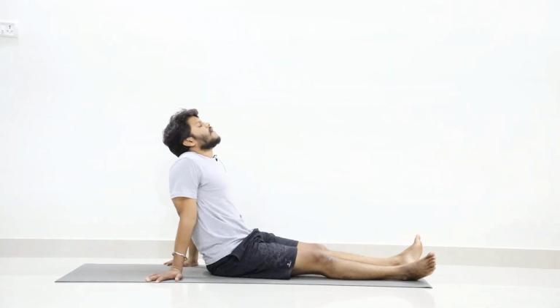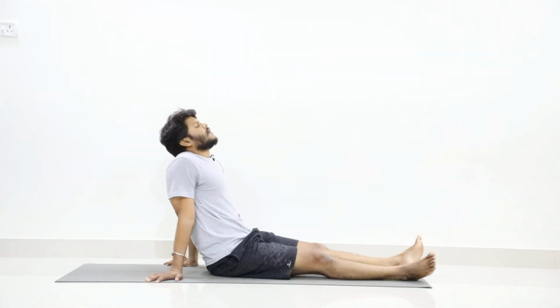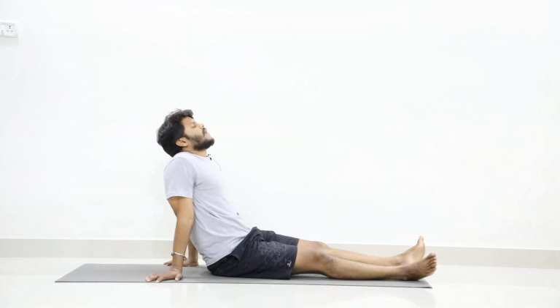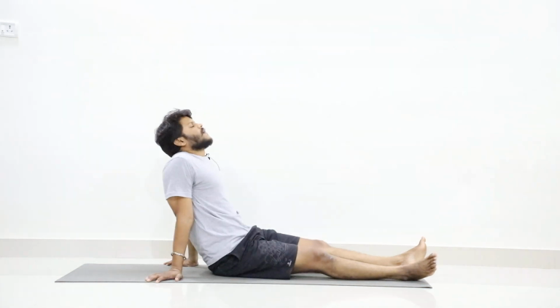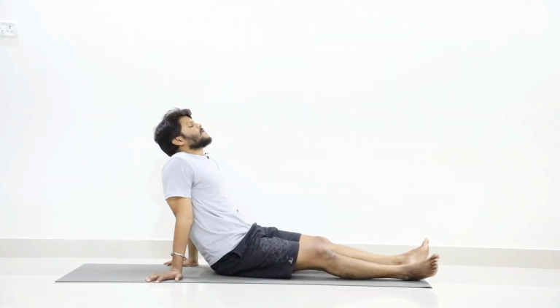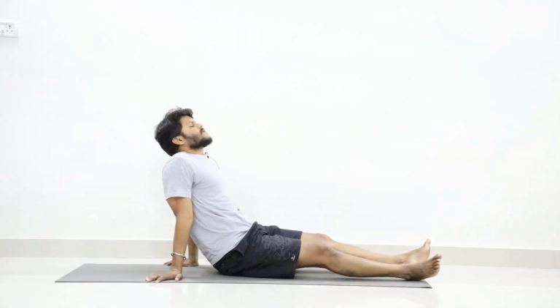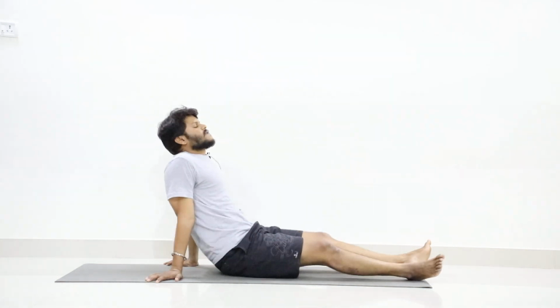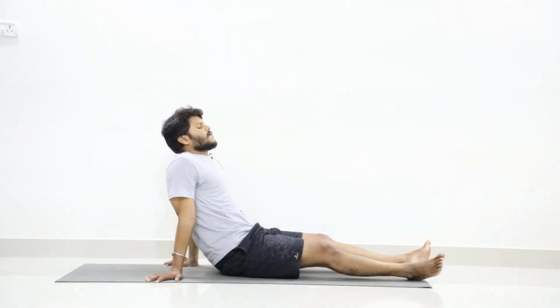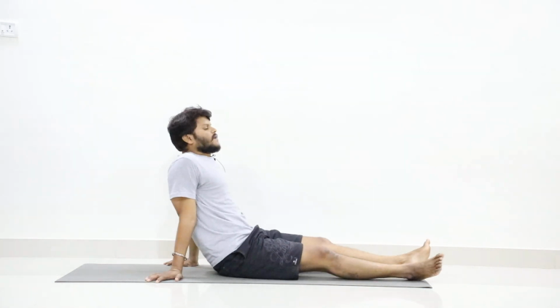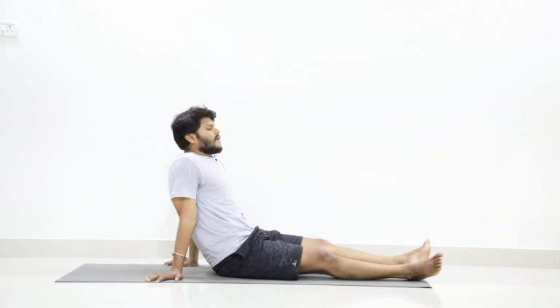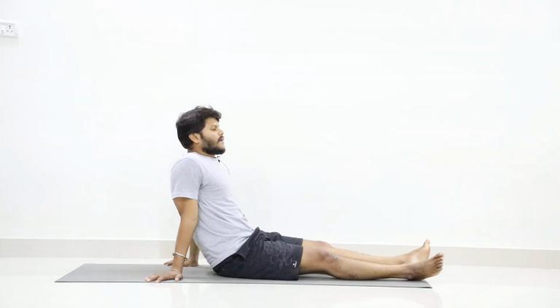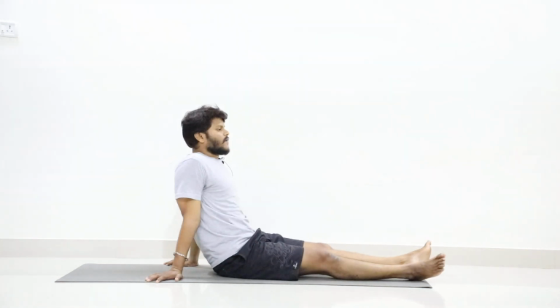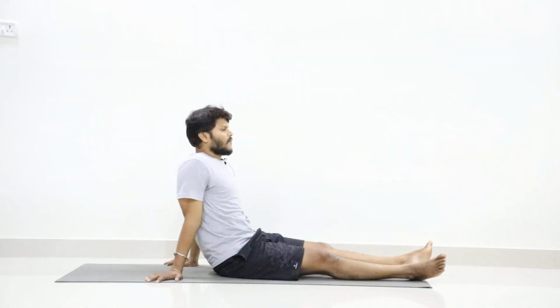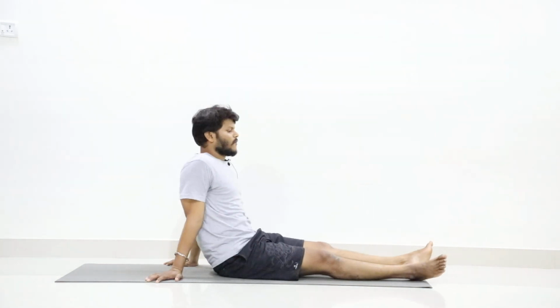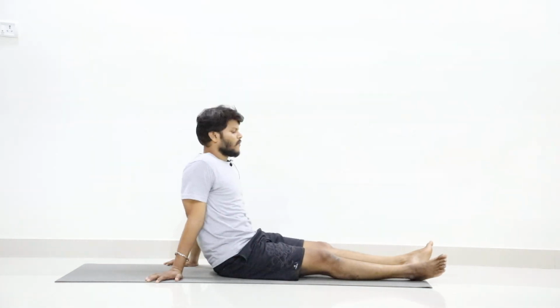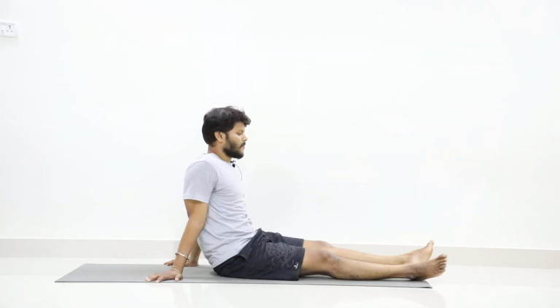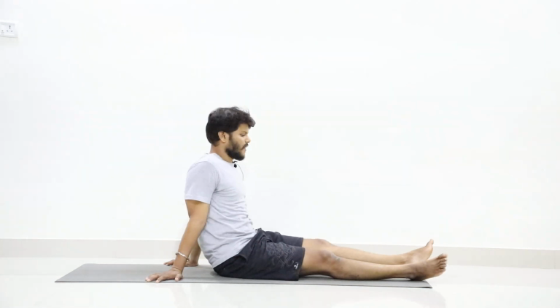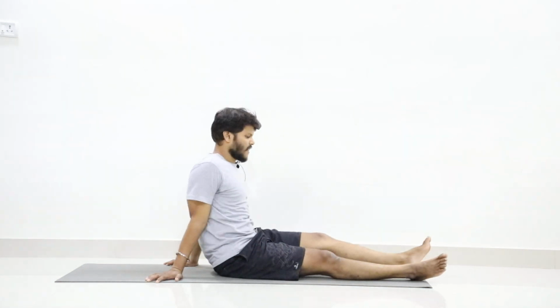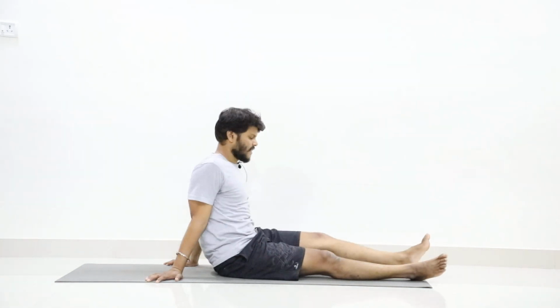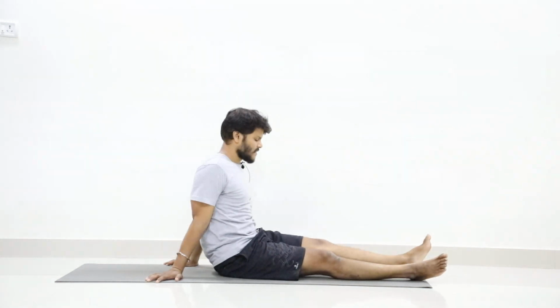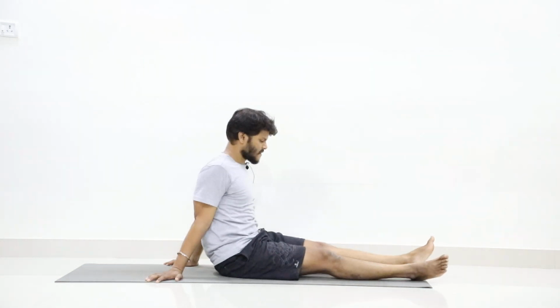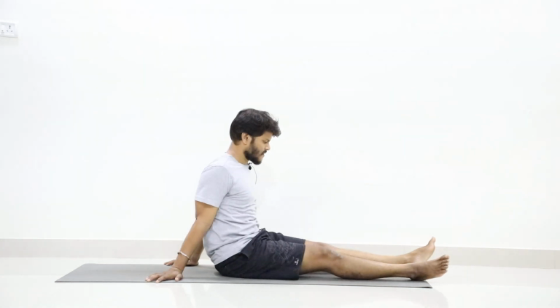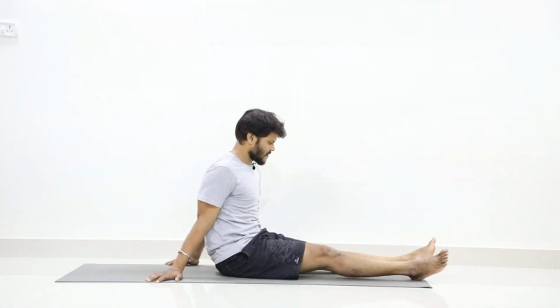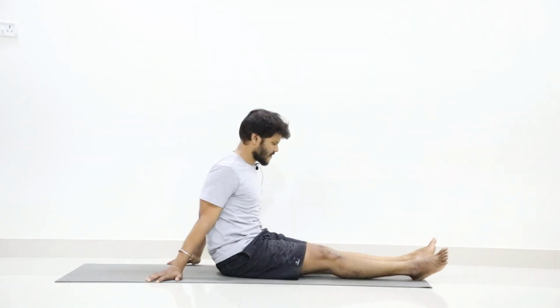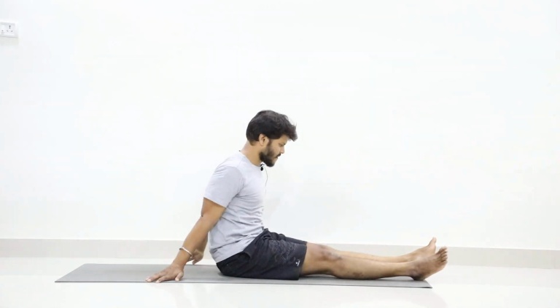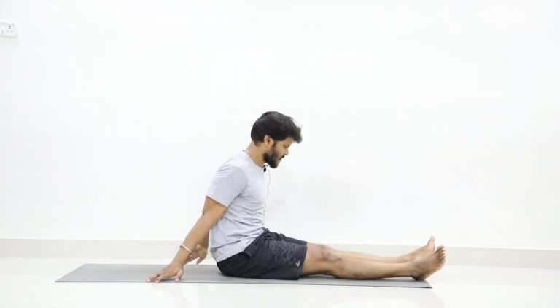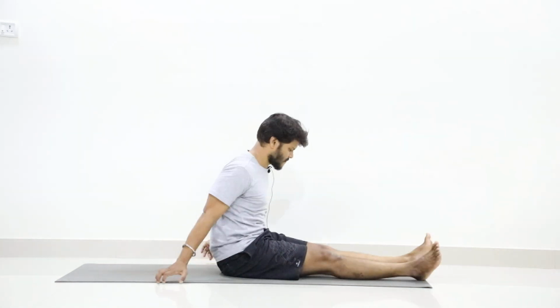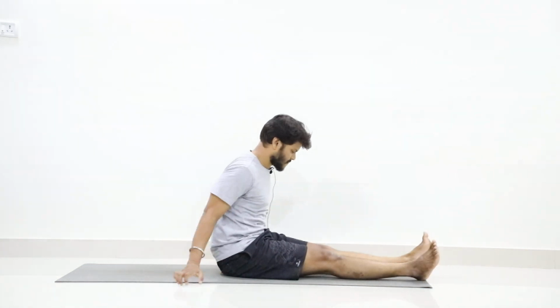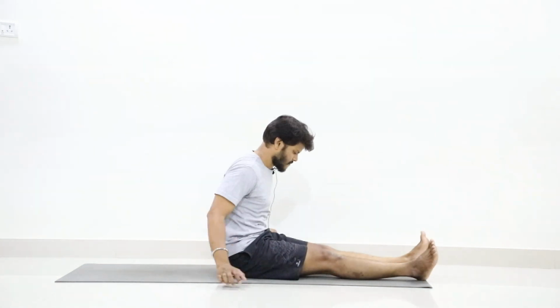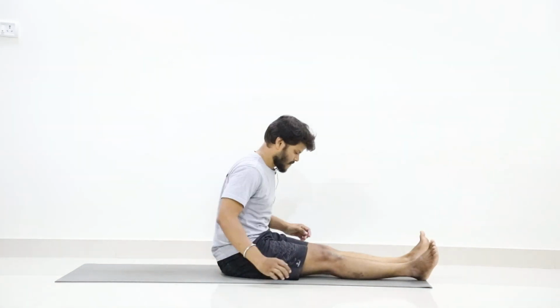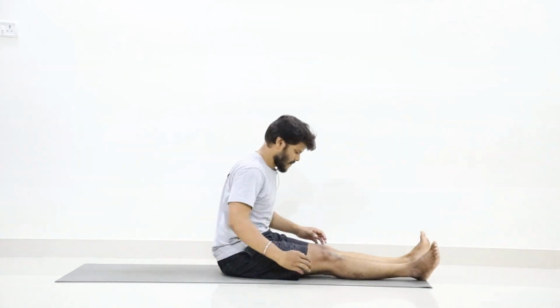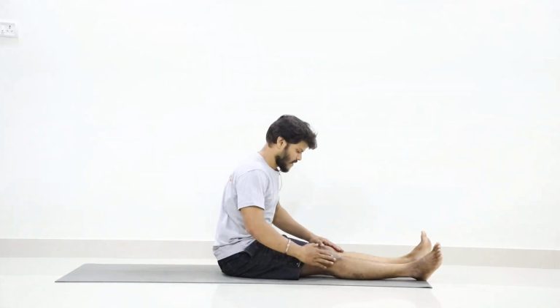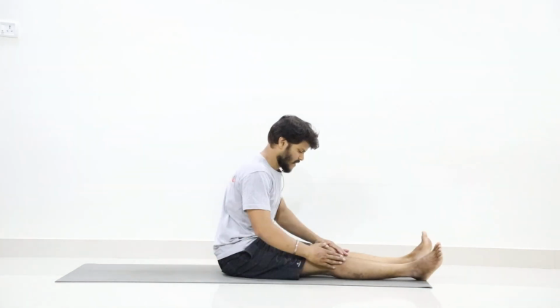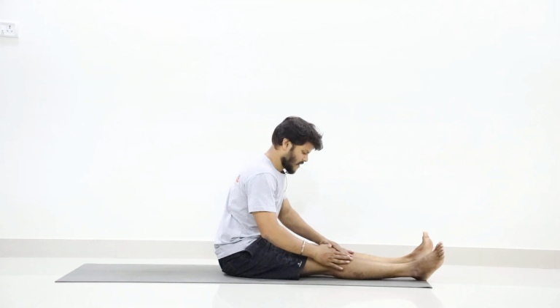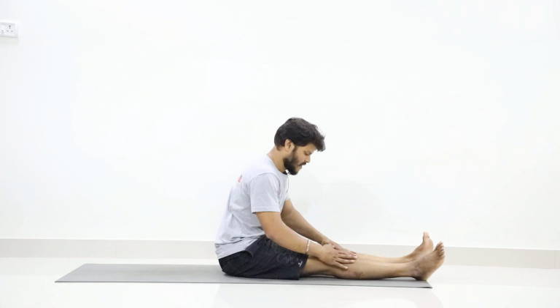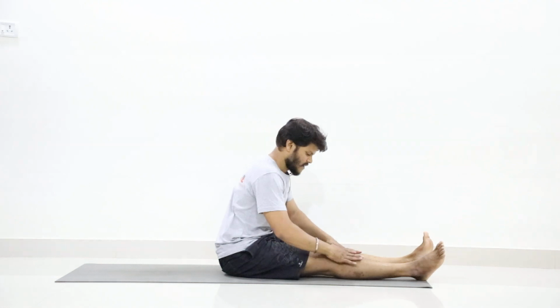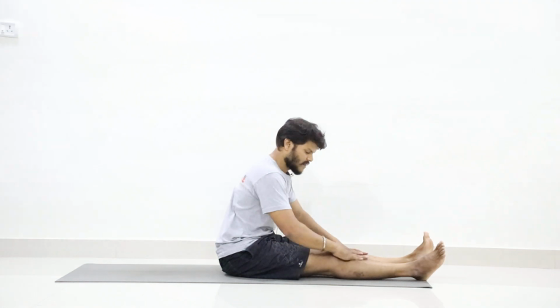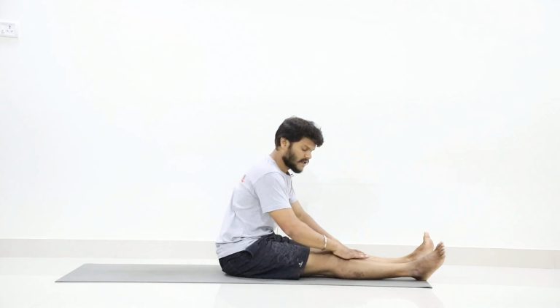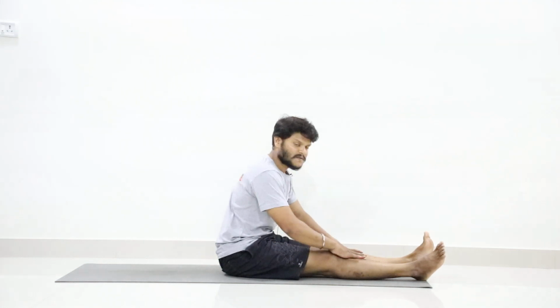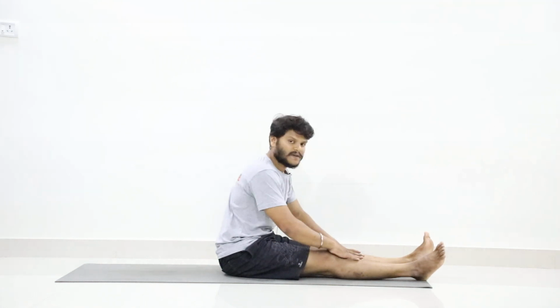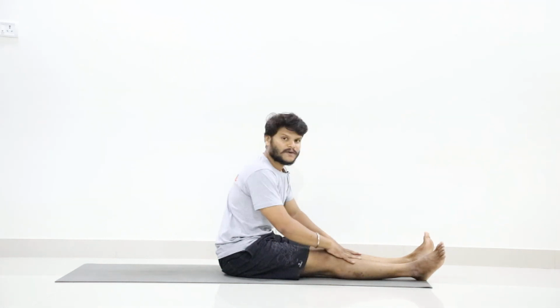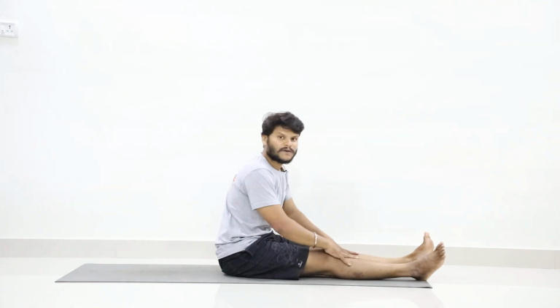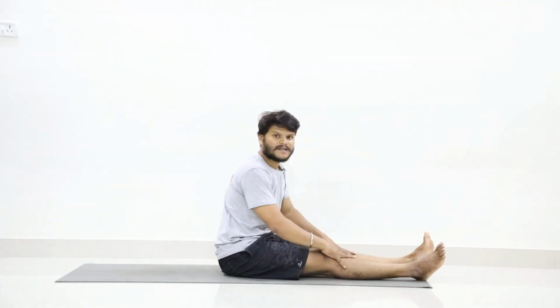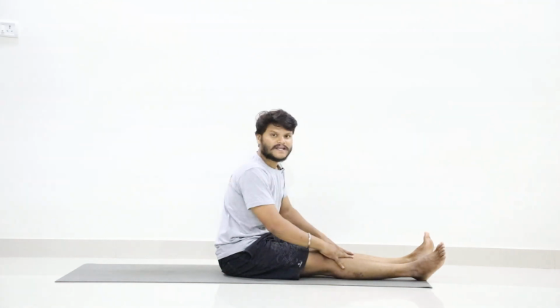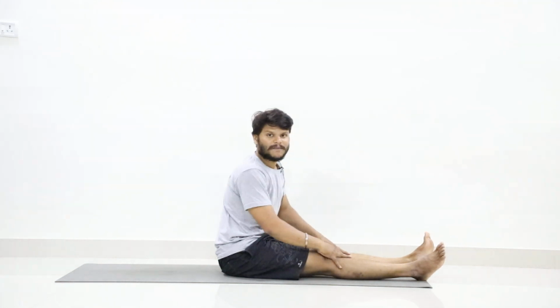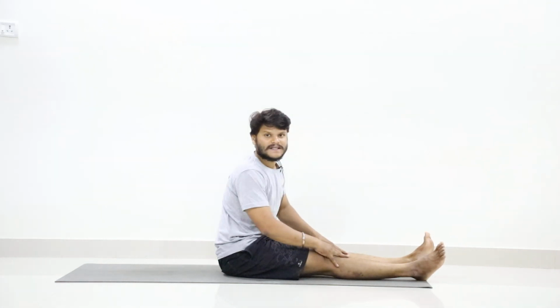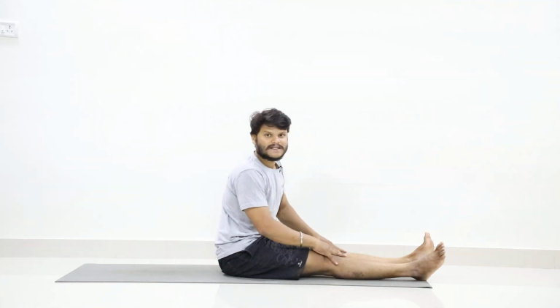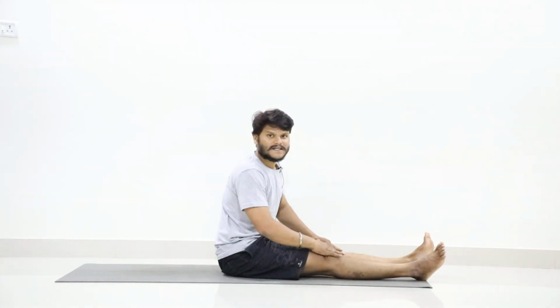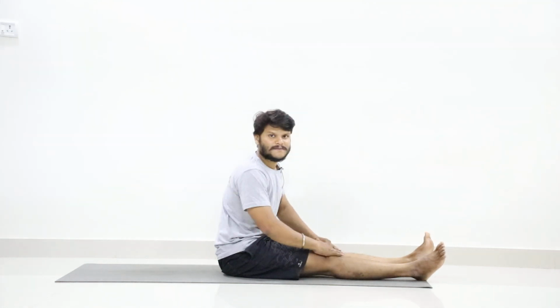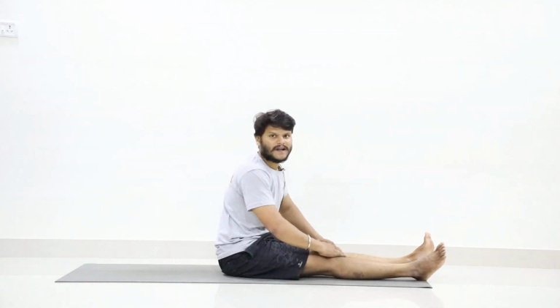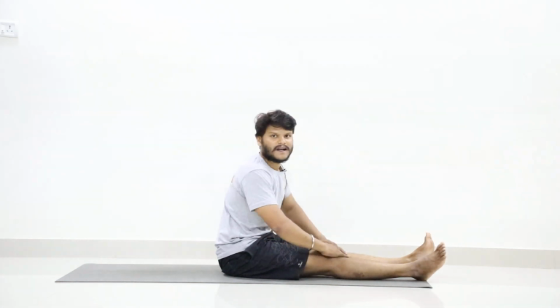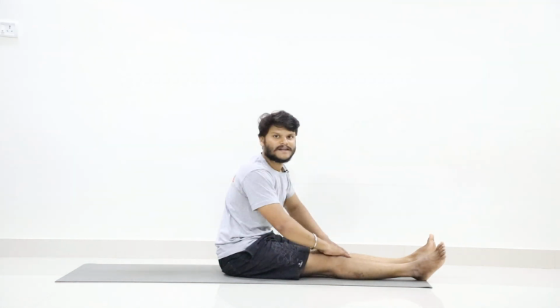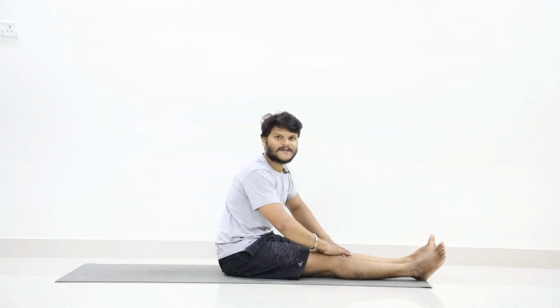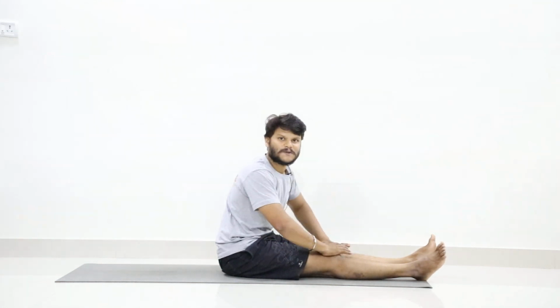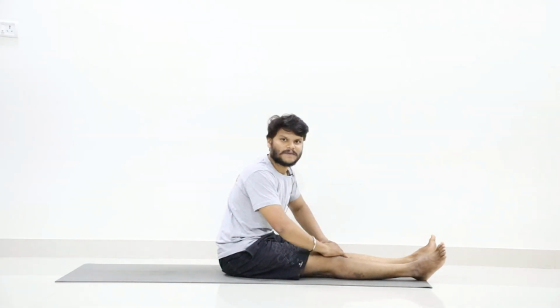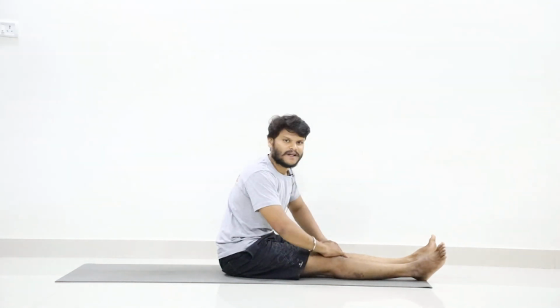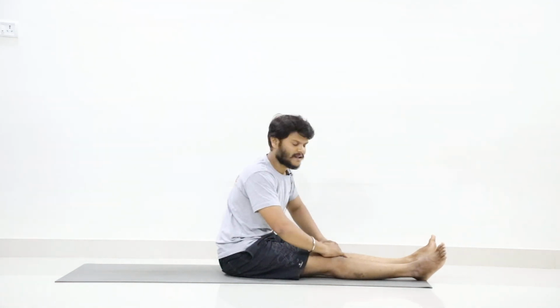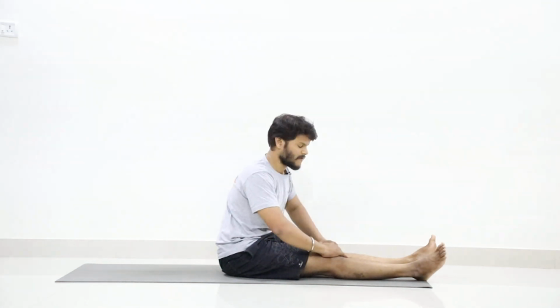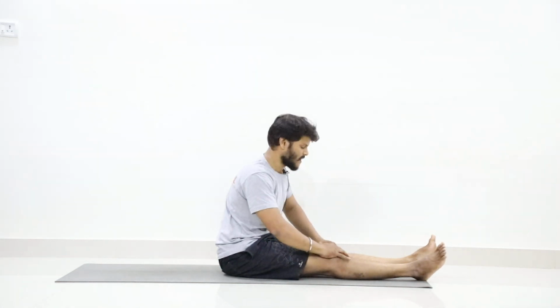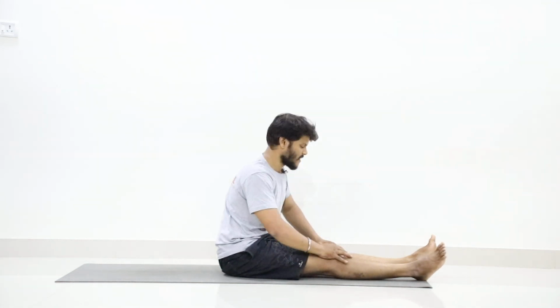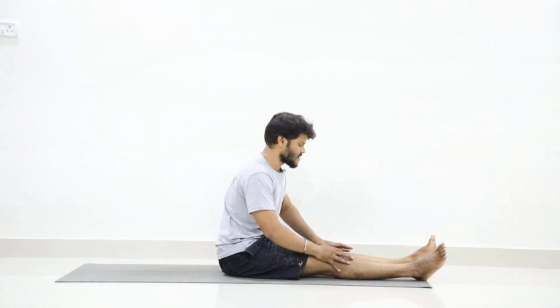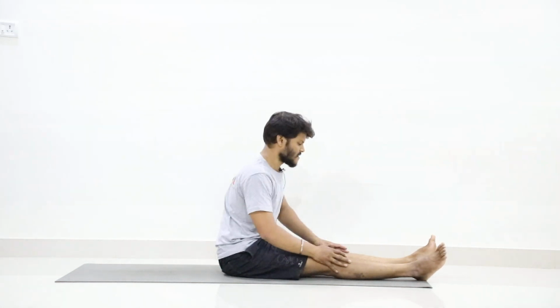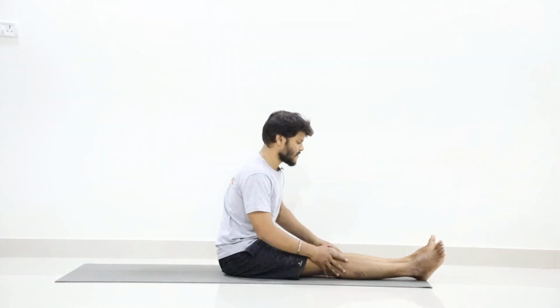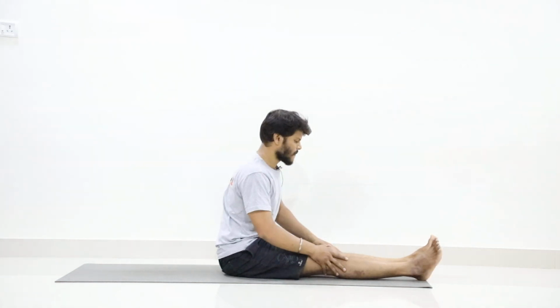Now slowly open your eyes. Next we will go to practice Supta Virasana.